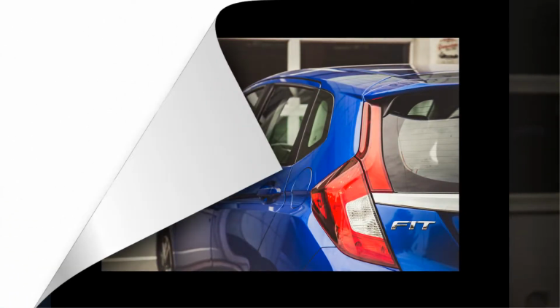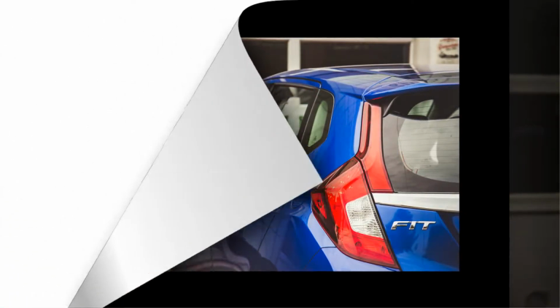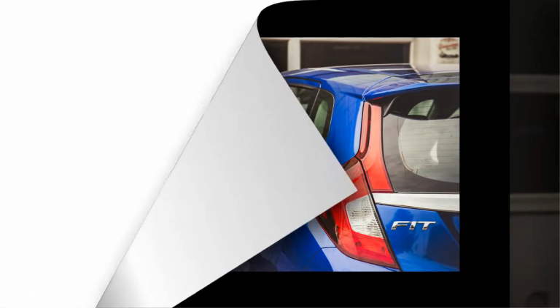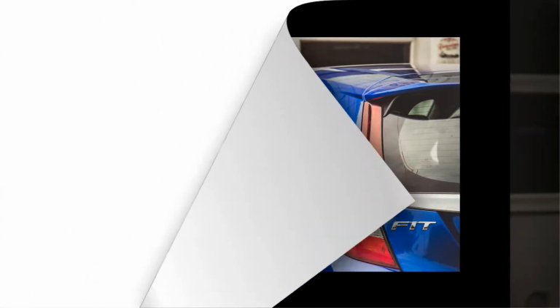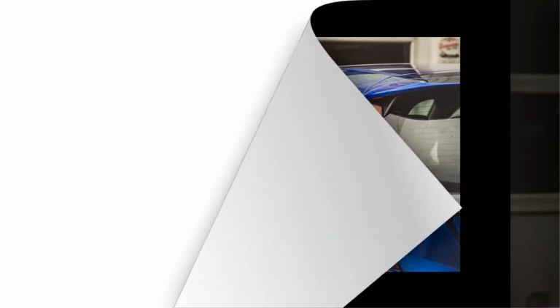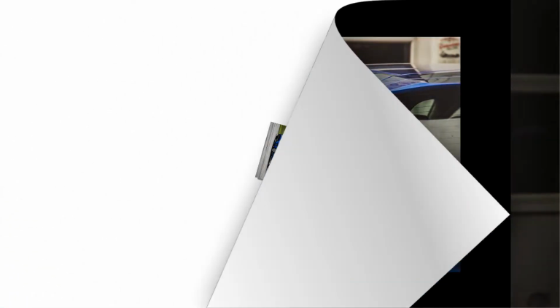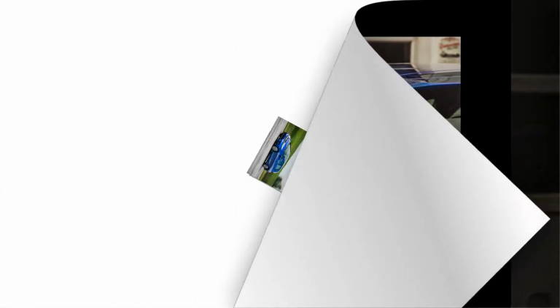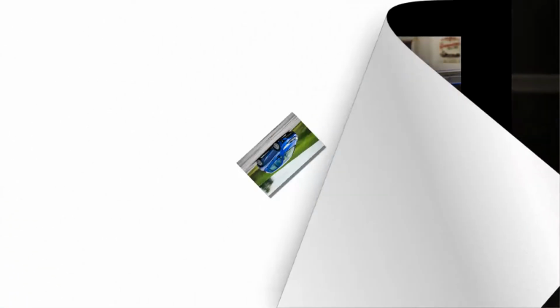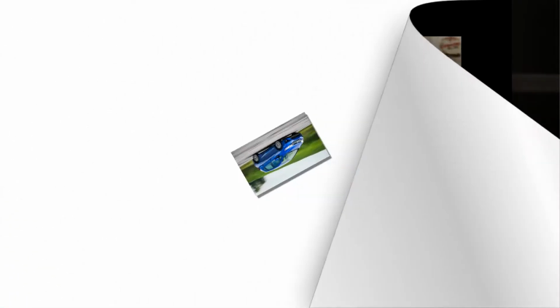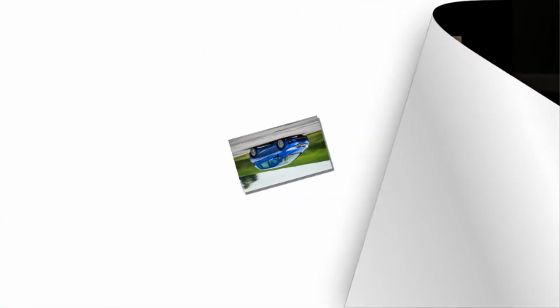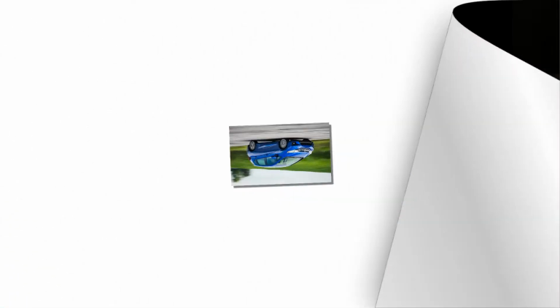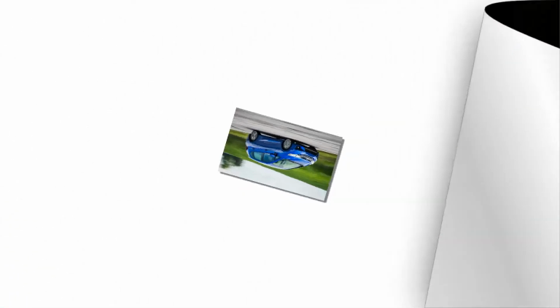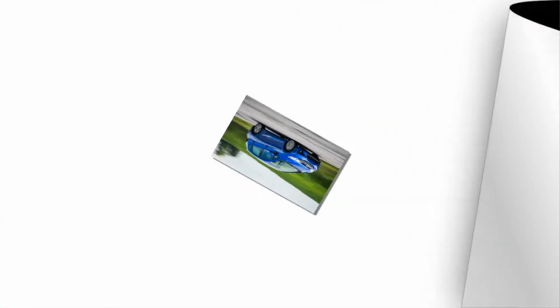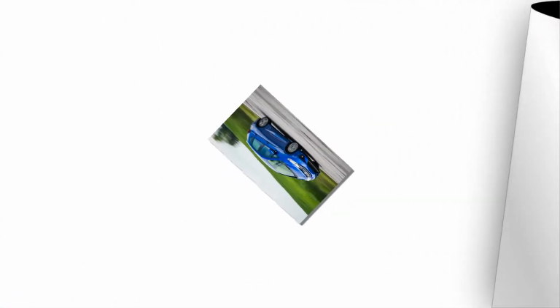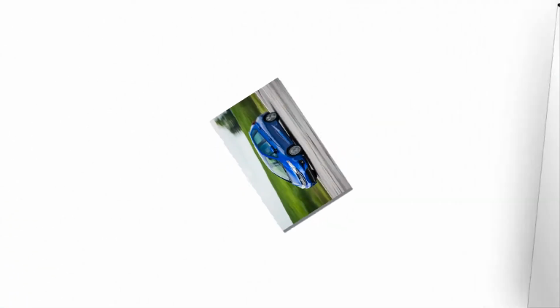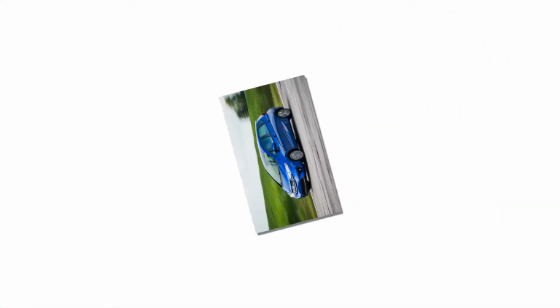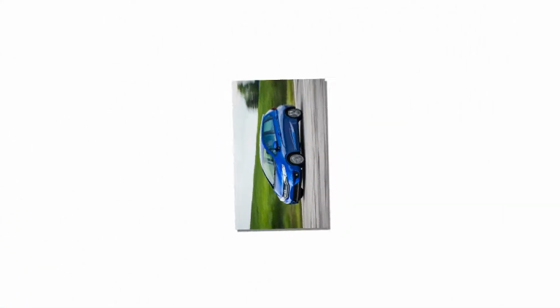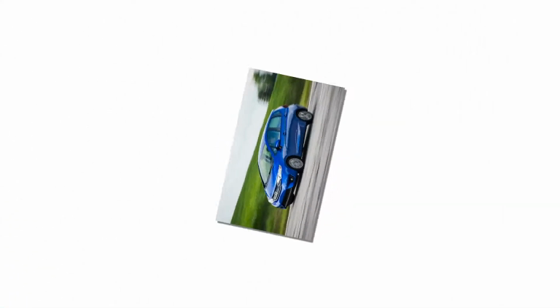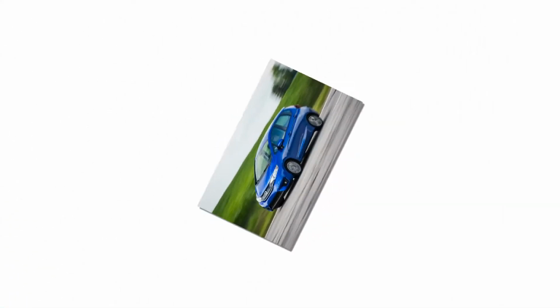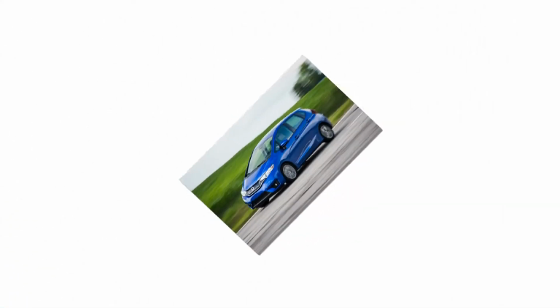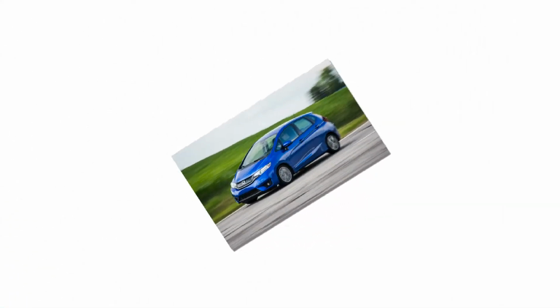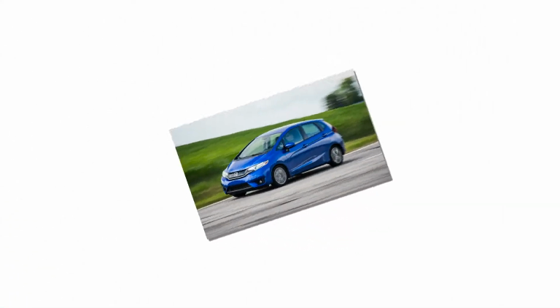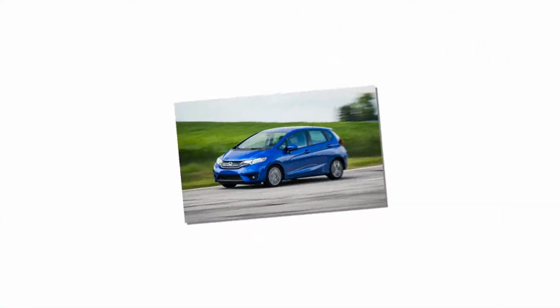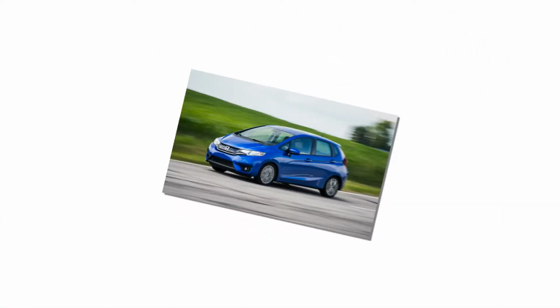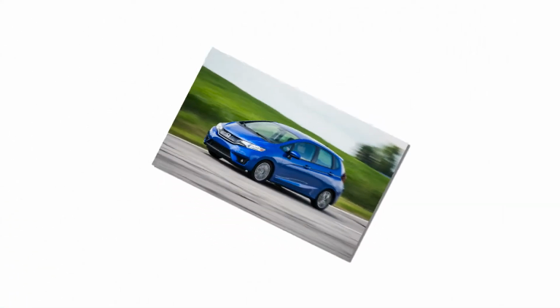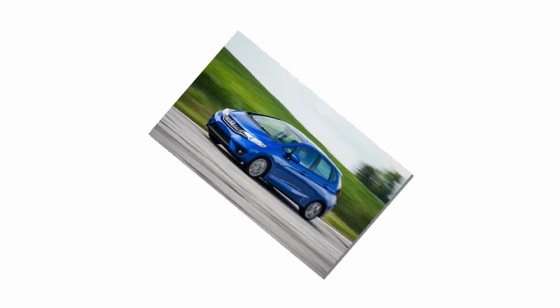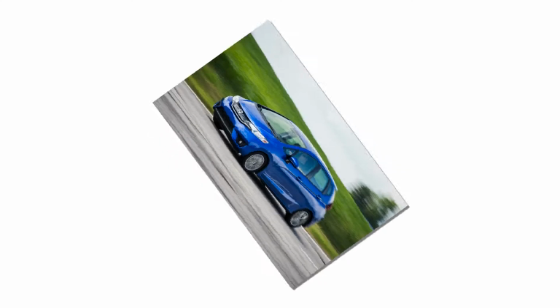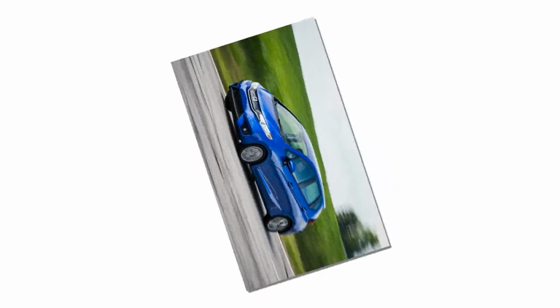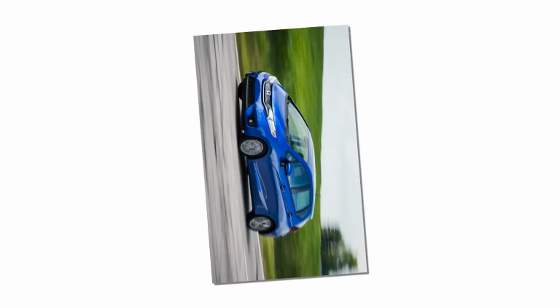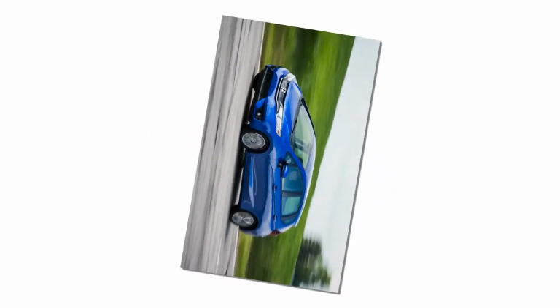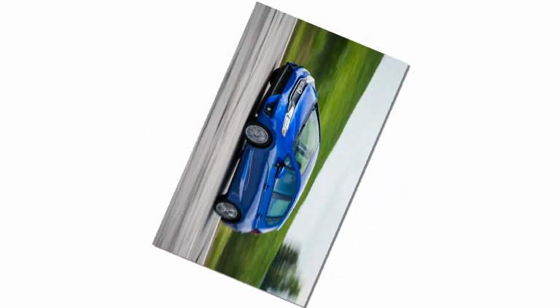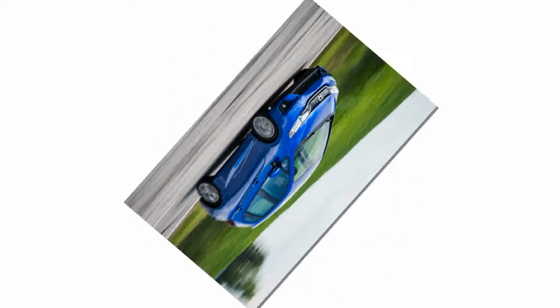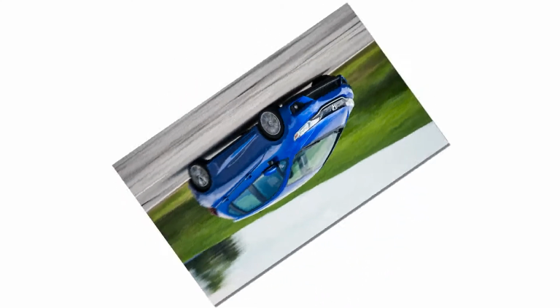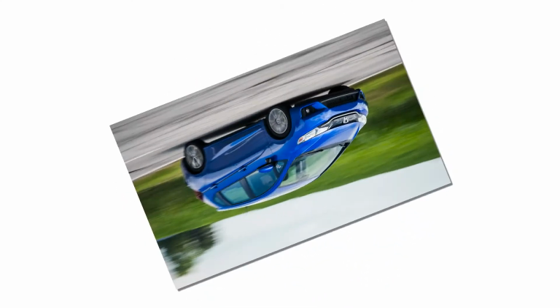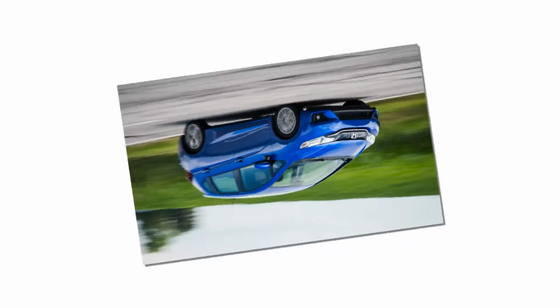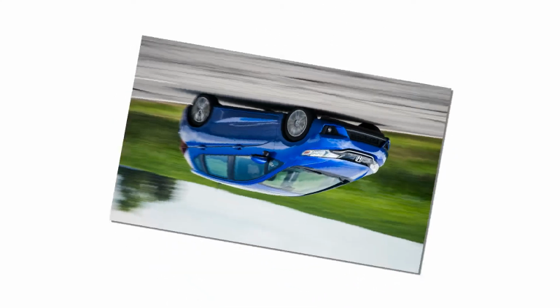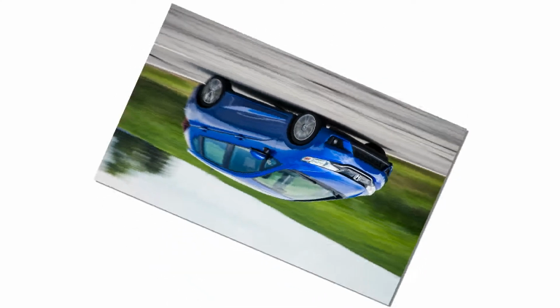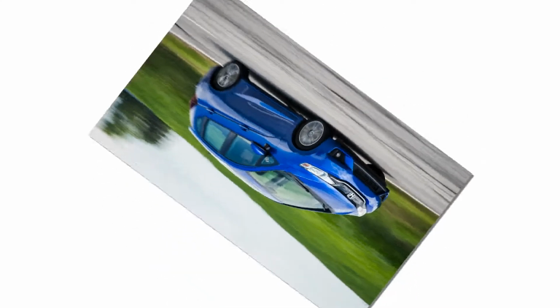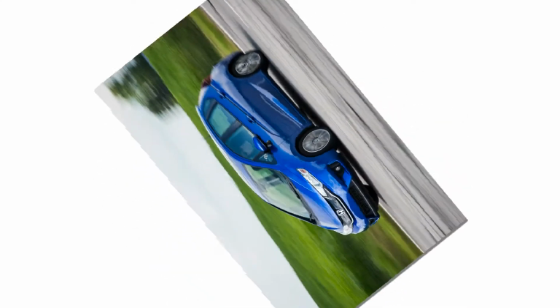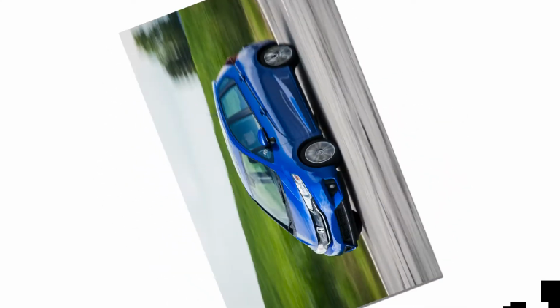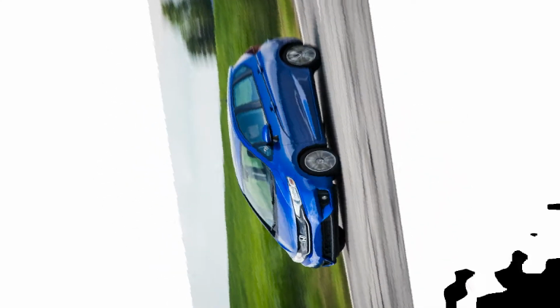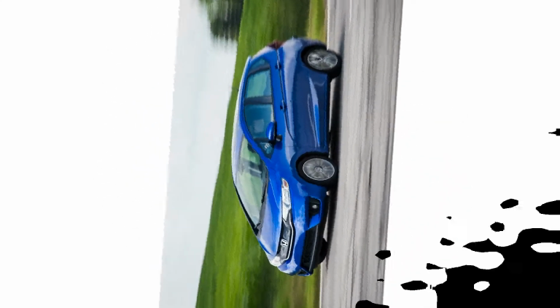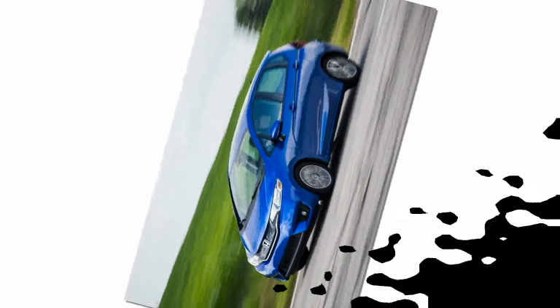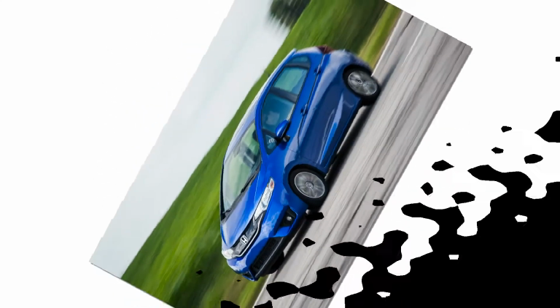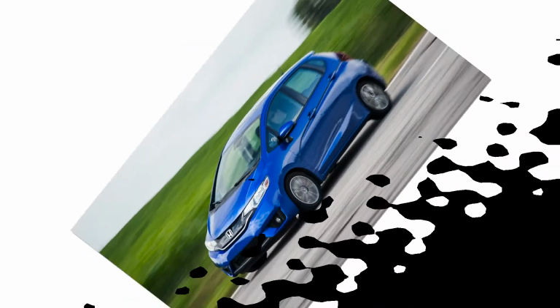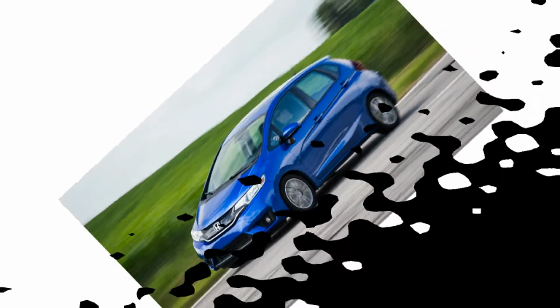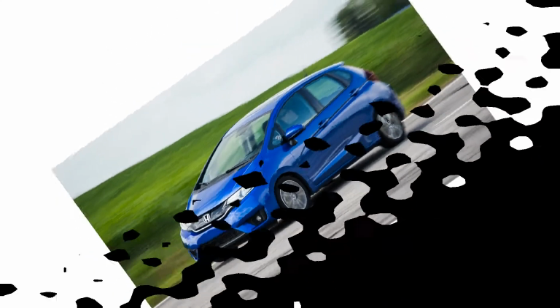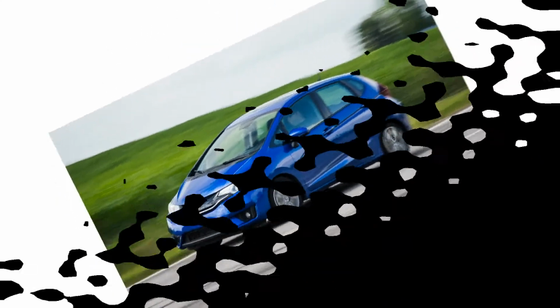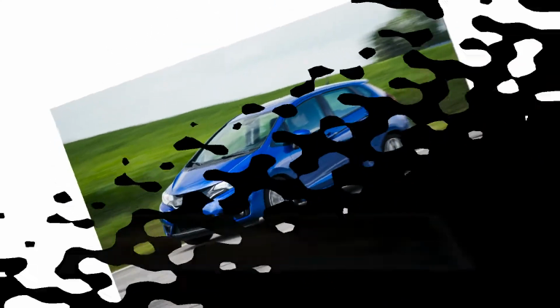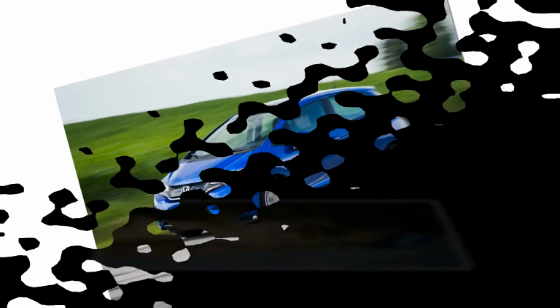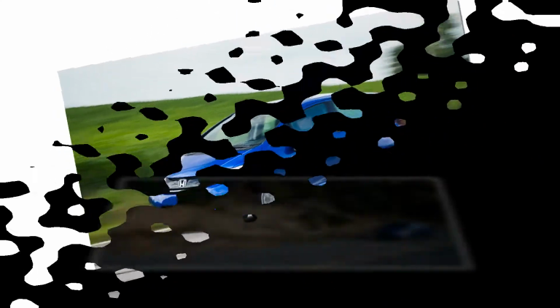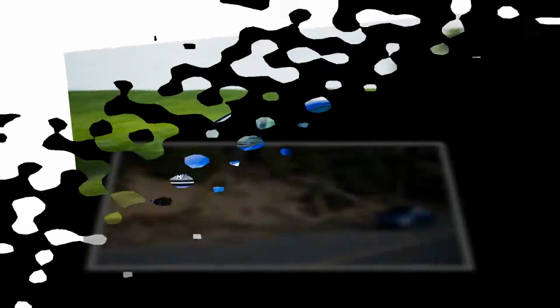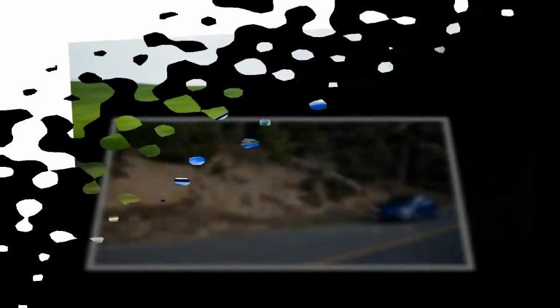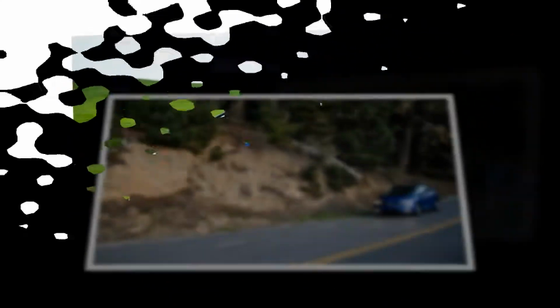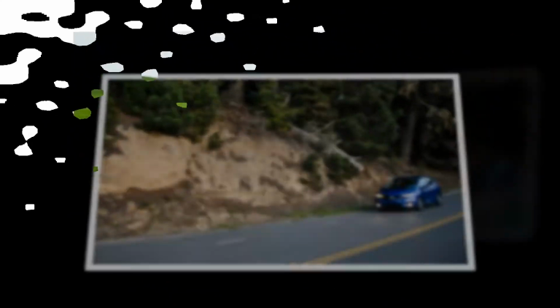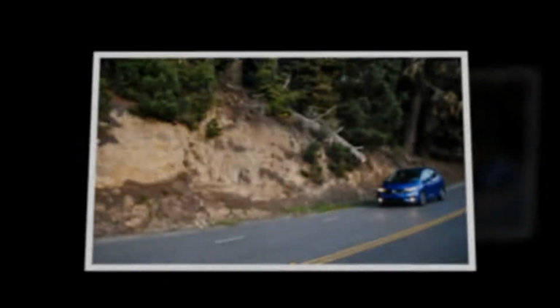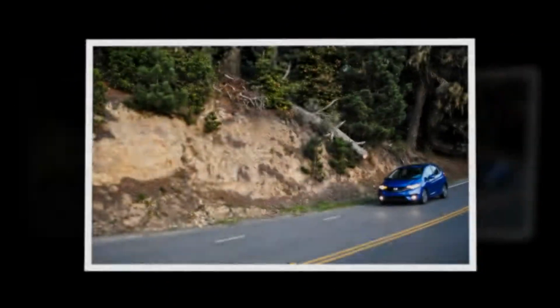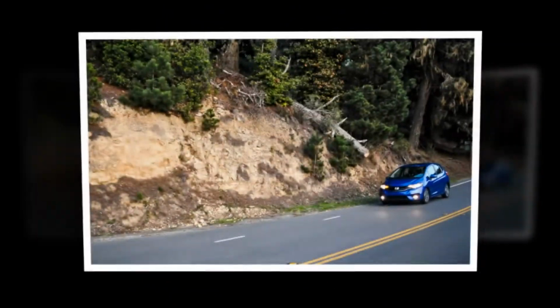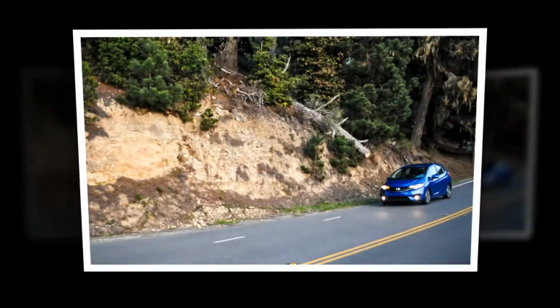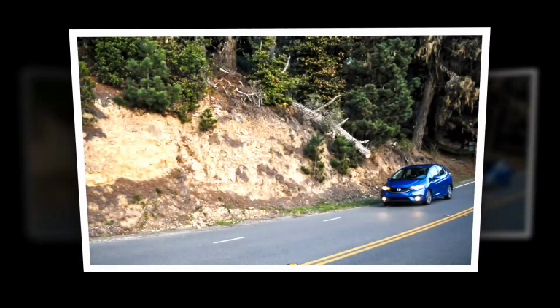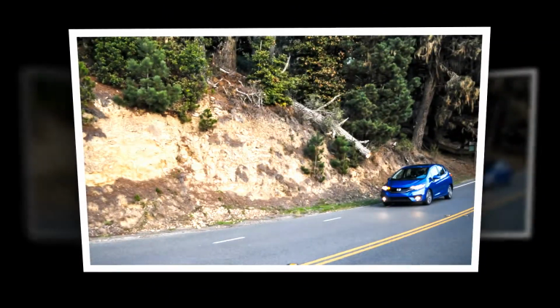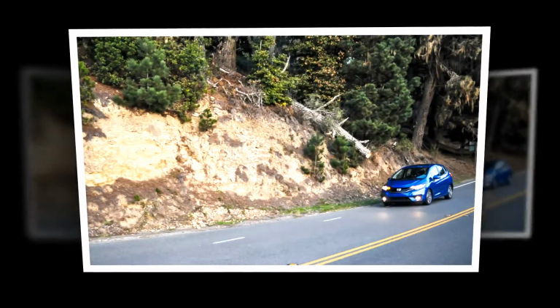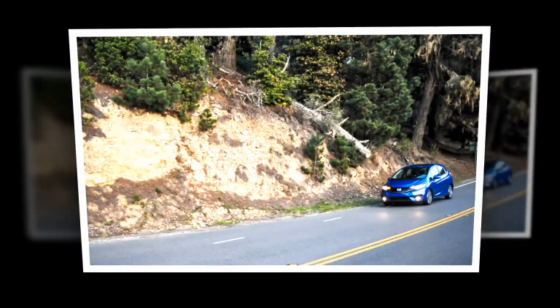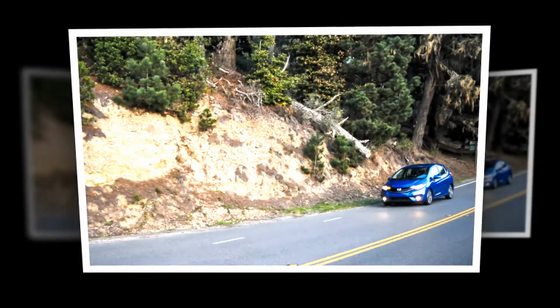The broken-in tires bumped skidpad grip to 0.82 grams and cut braking distance down to 166 feet — improvements of 0.04 grams and 15 feet.